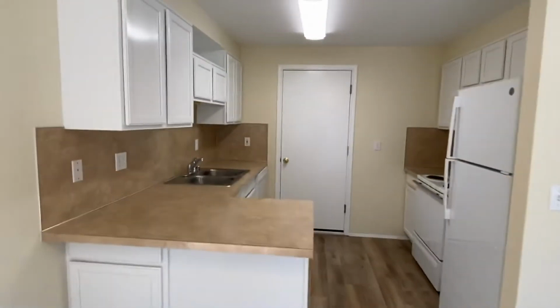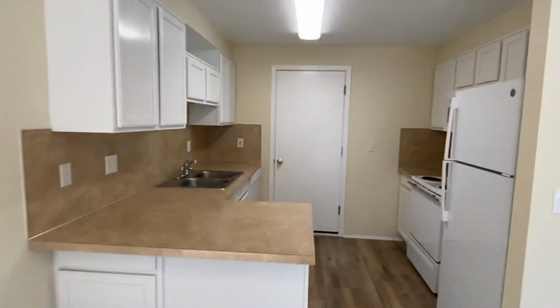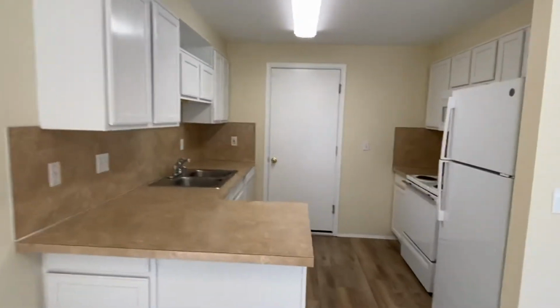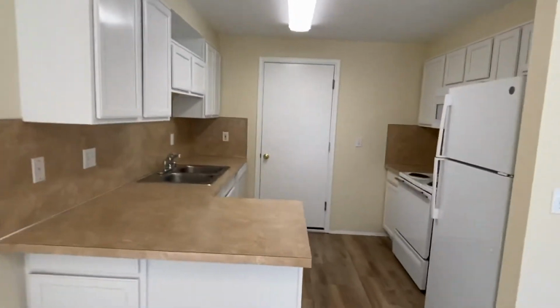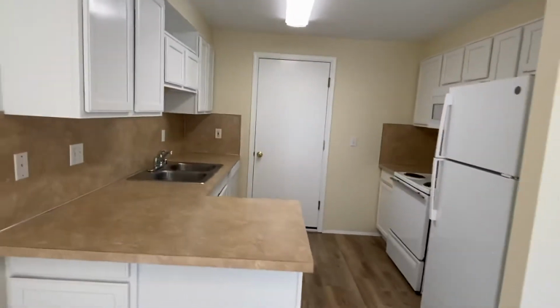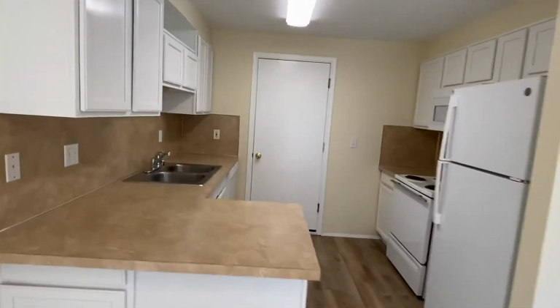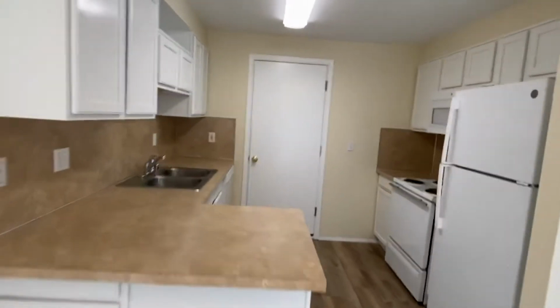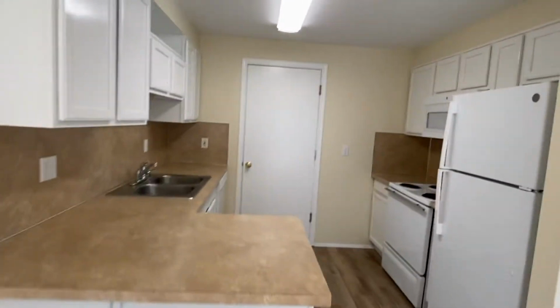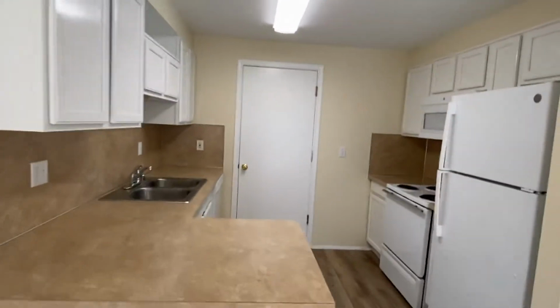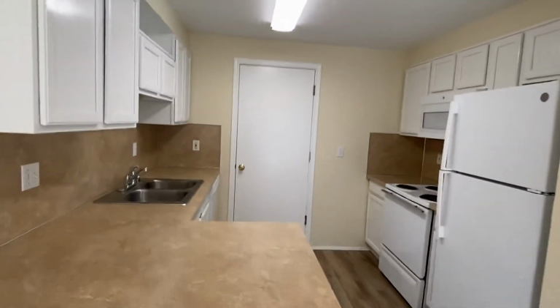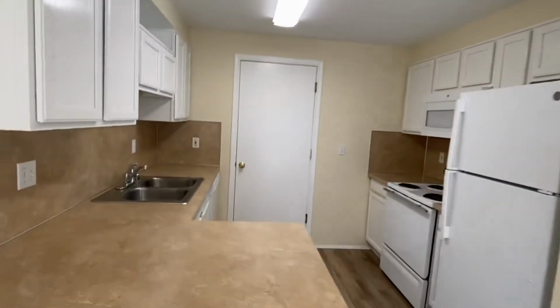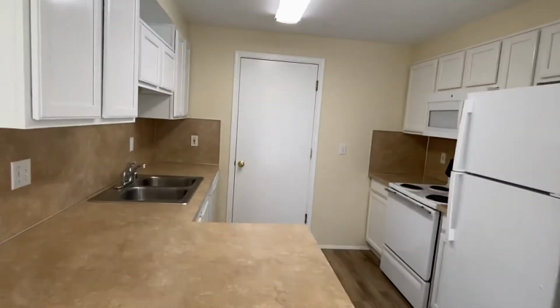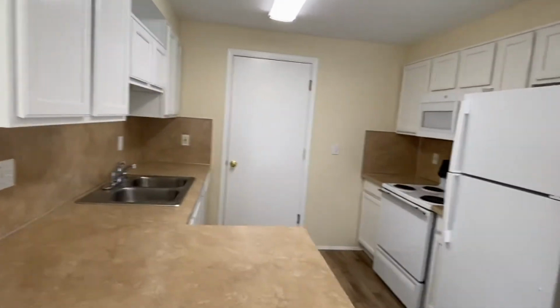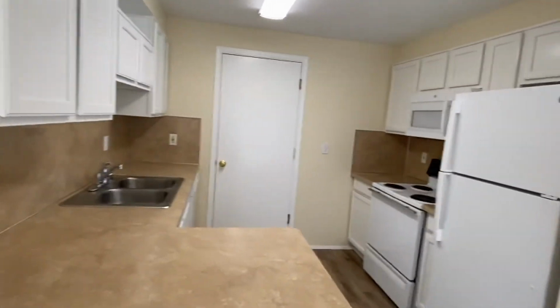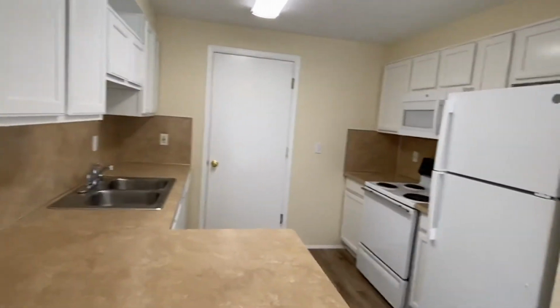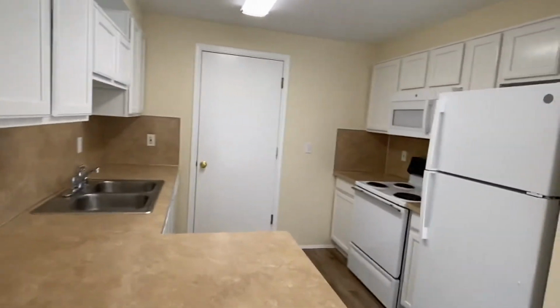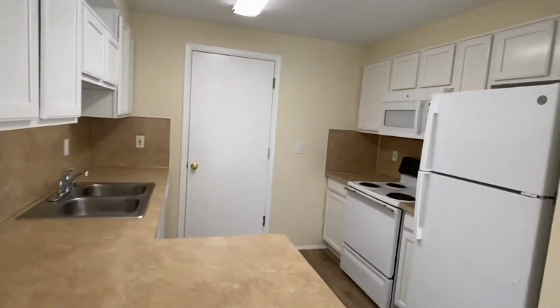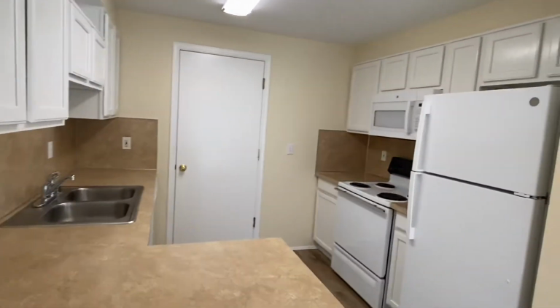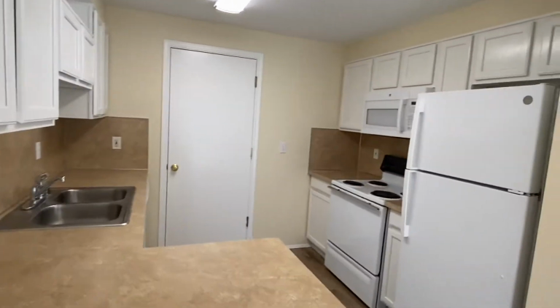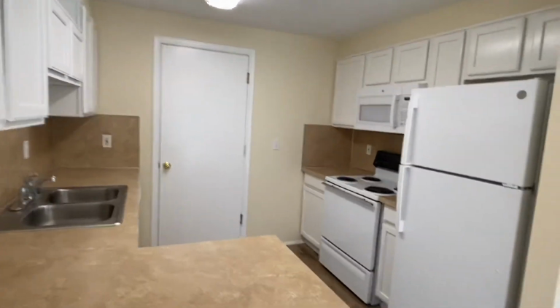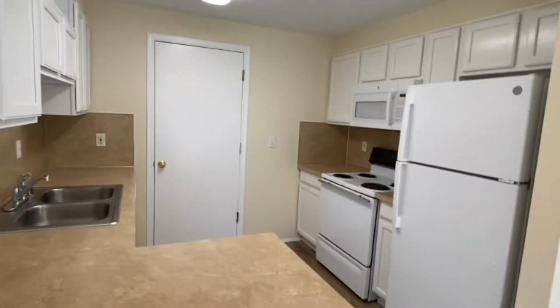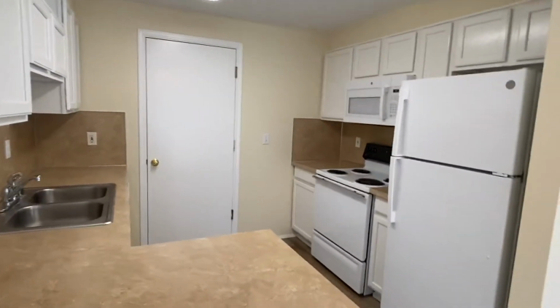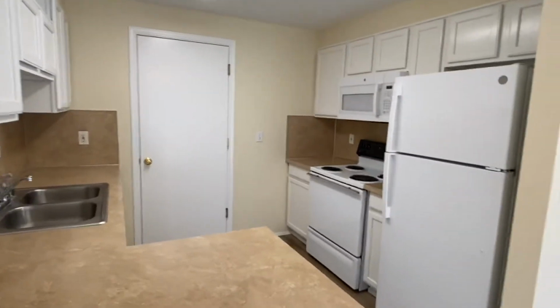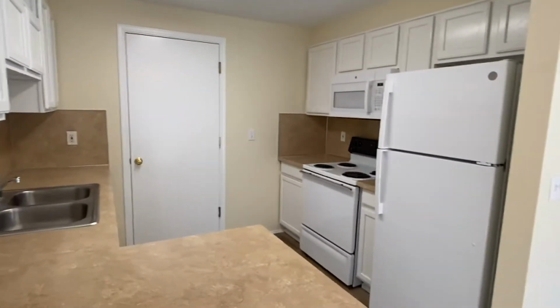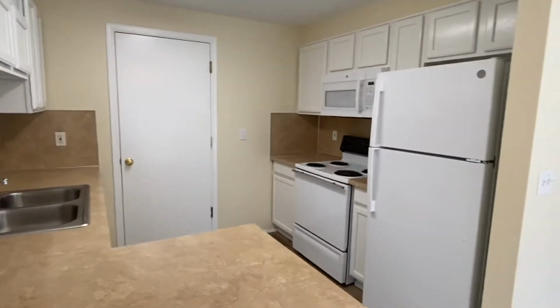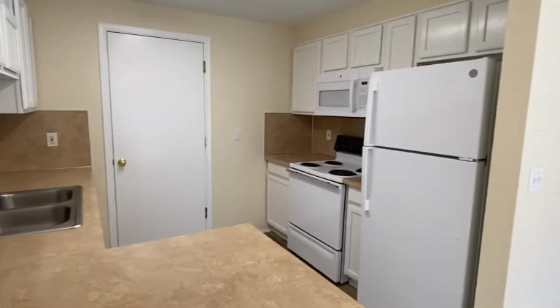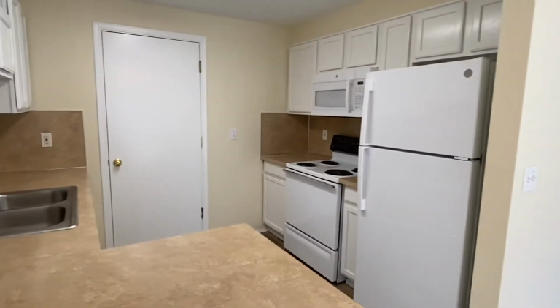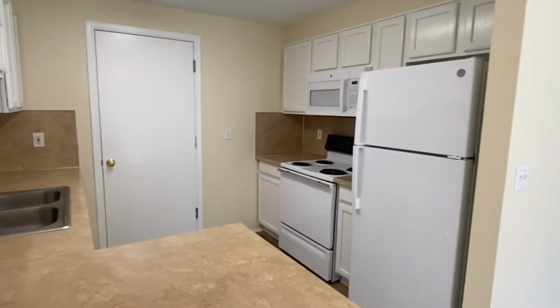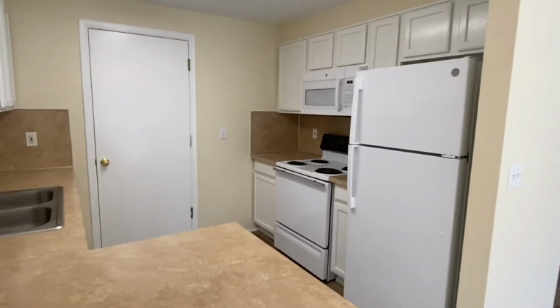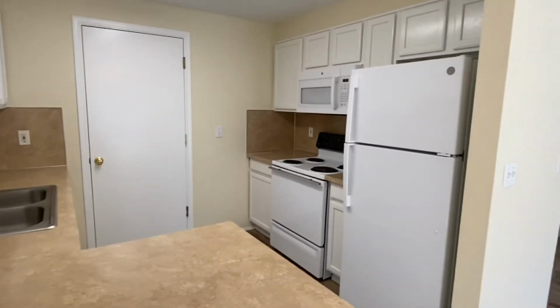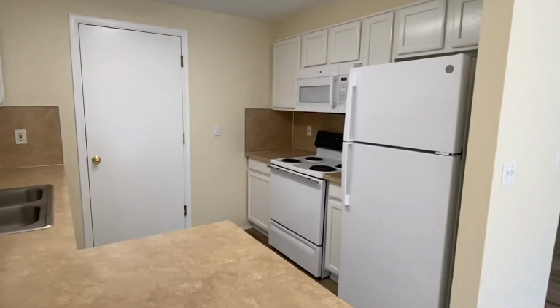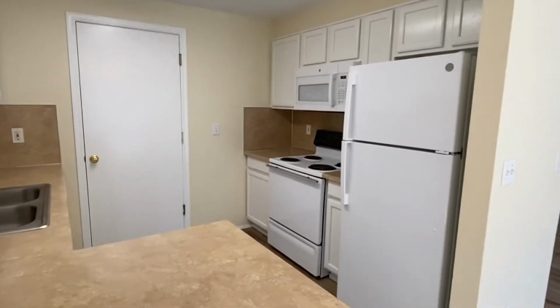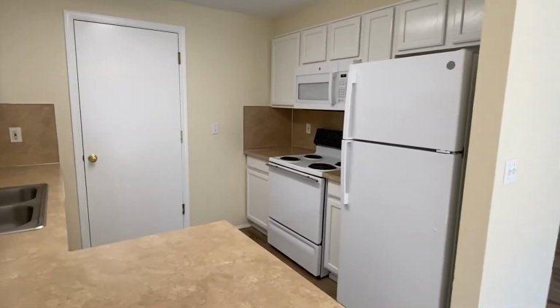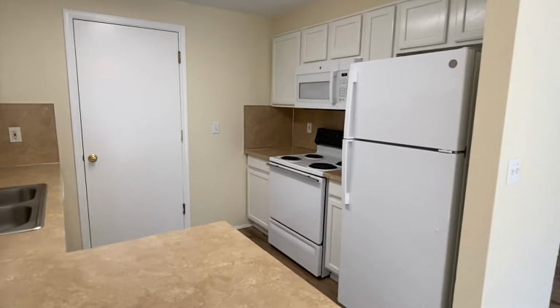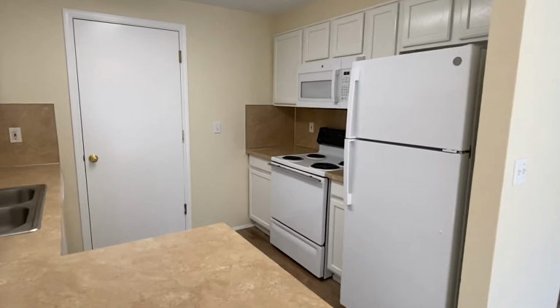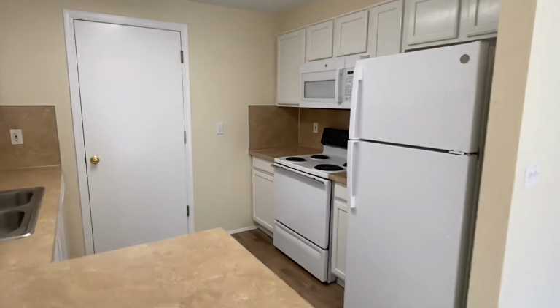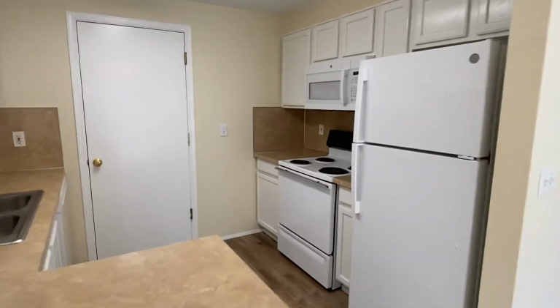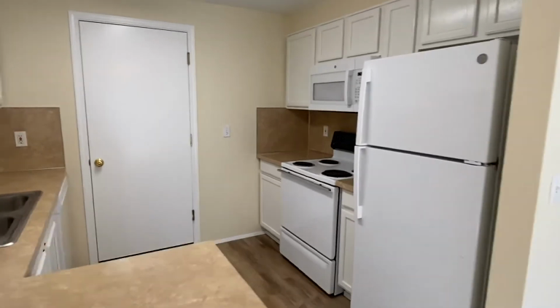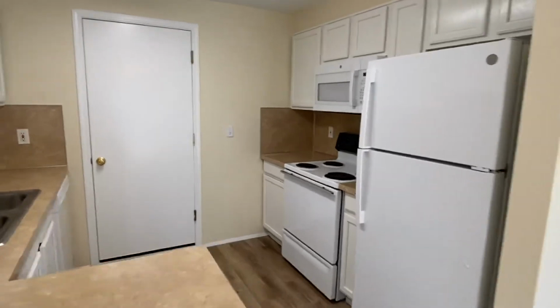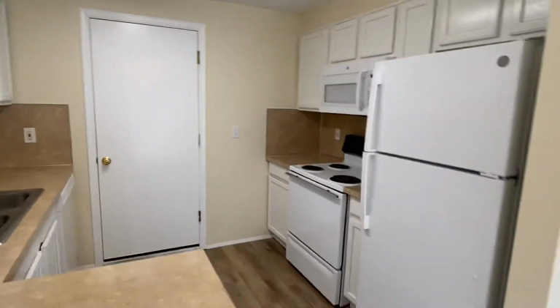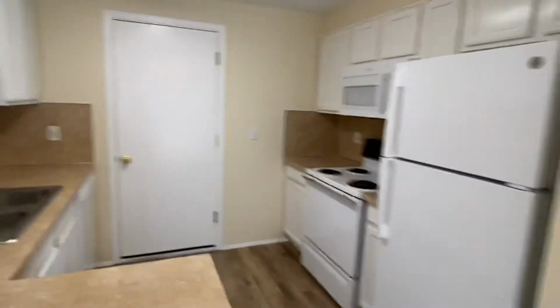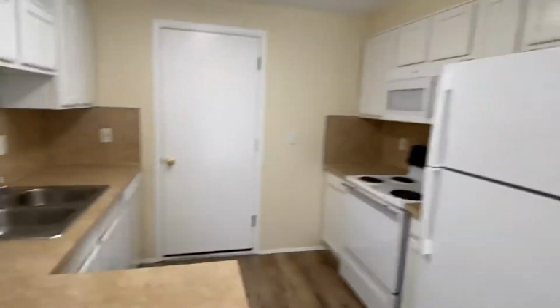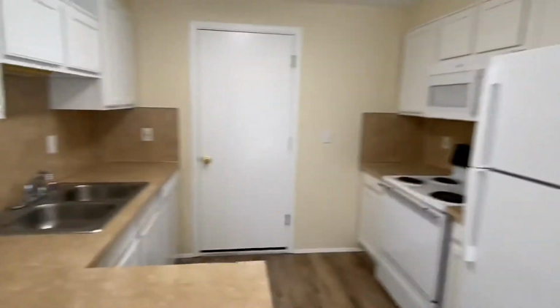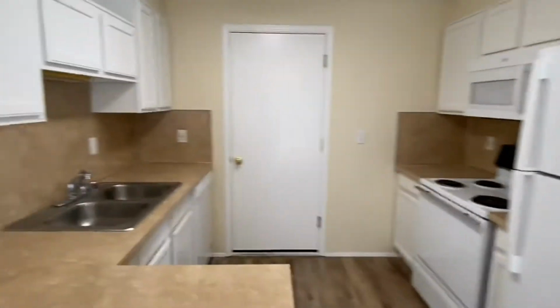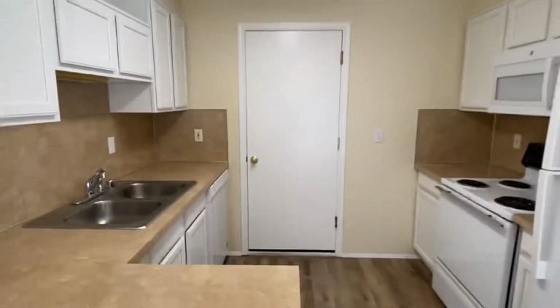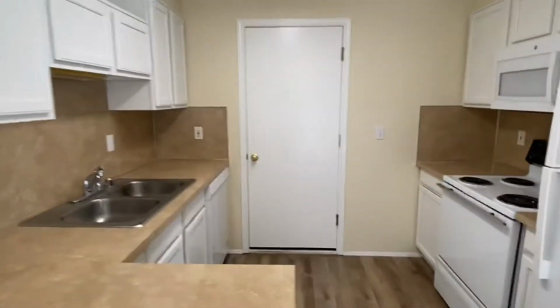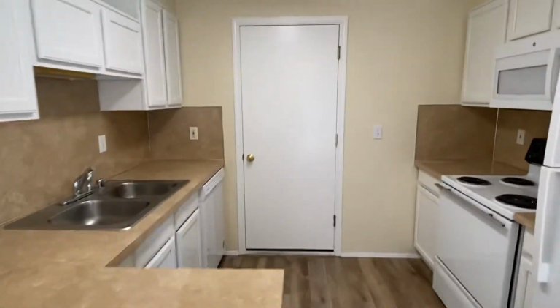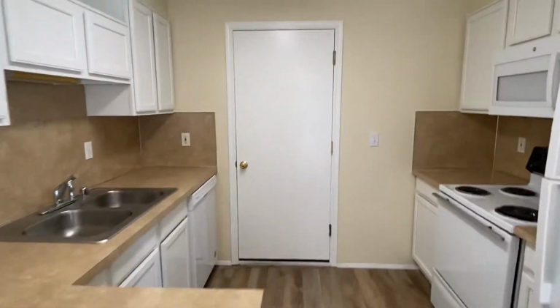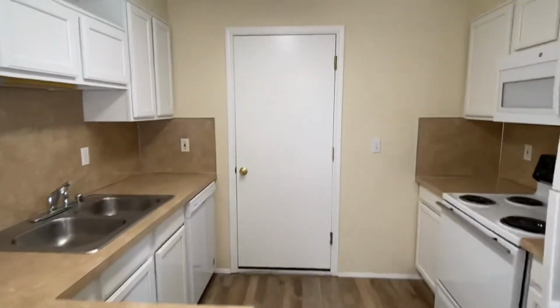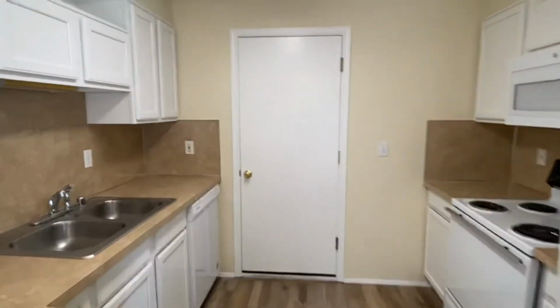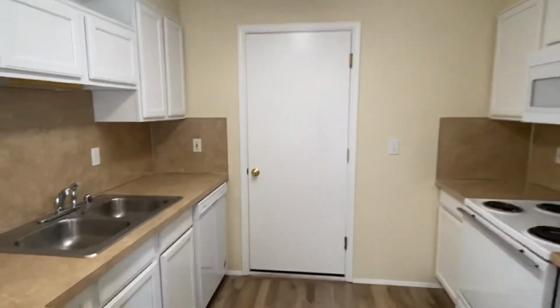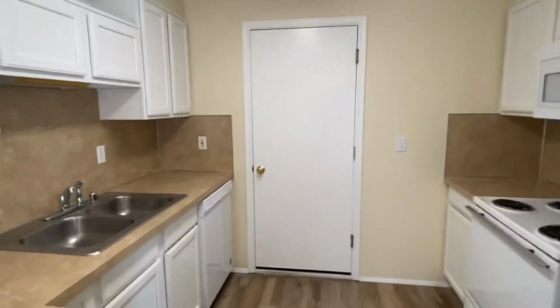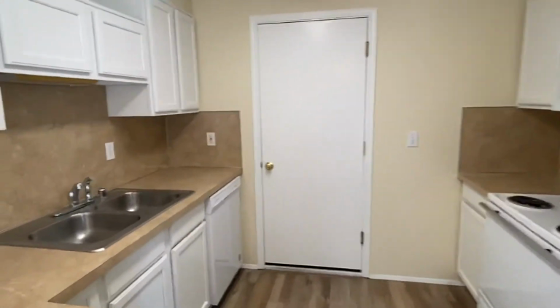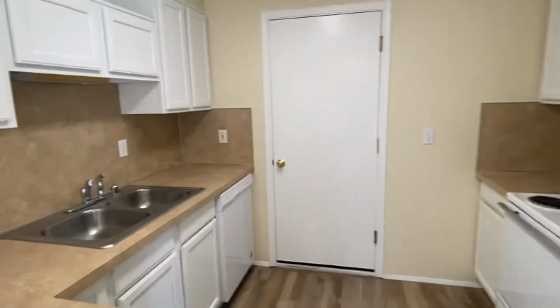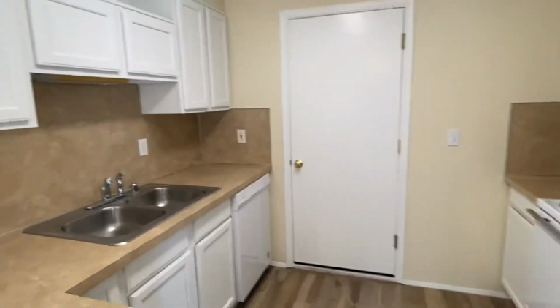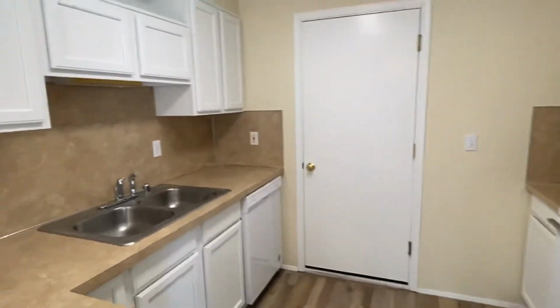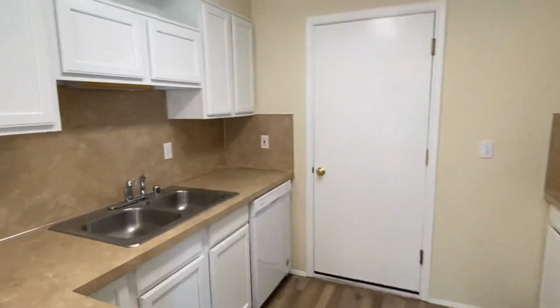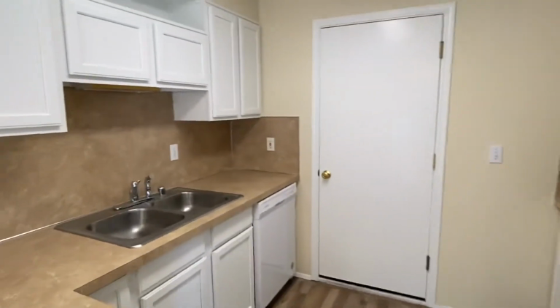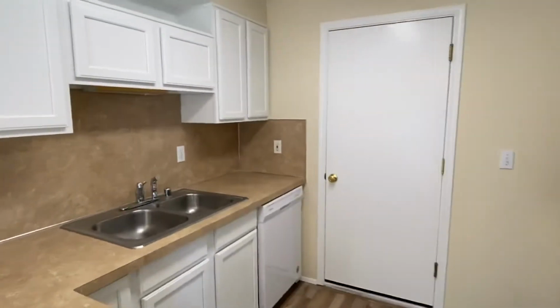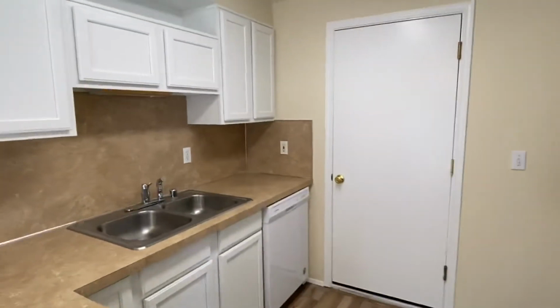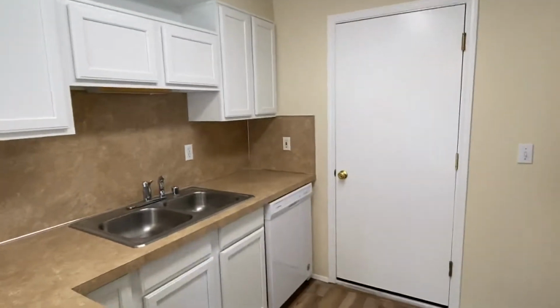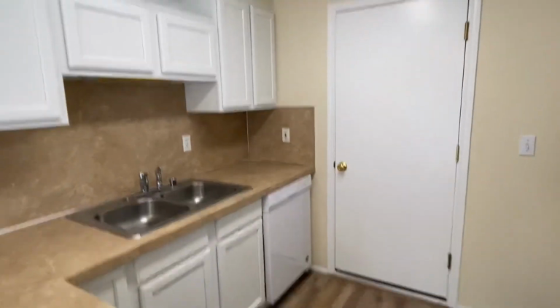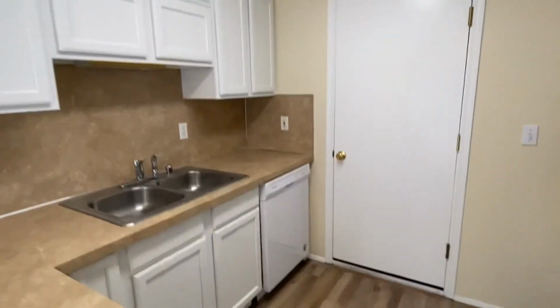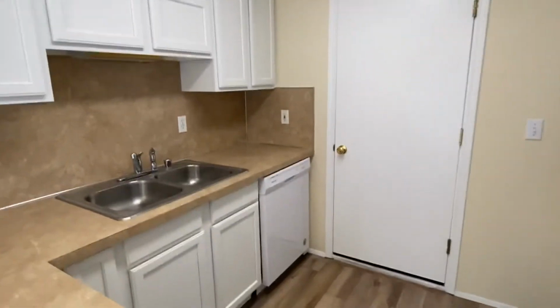In the kitchen you'll see we have a refrigerator, microwave, range, and dishwasher.